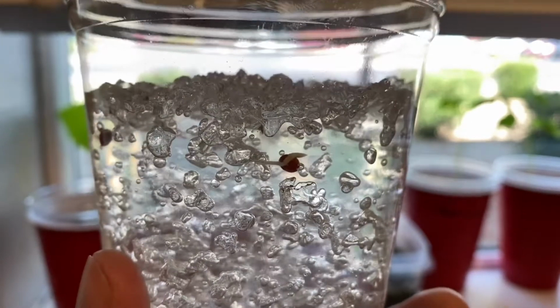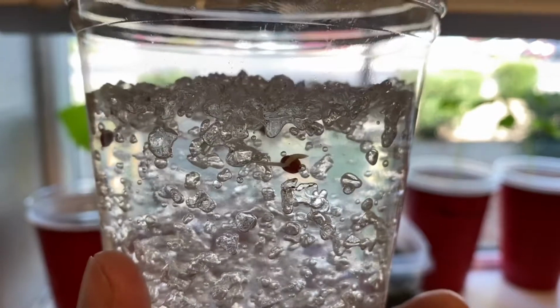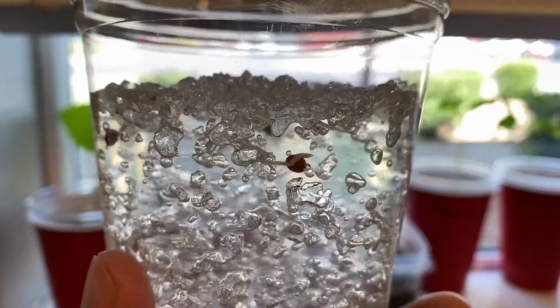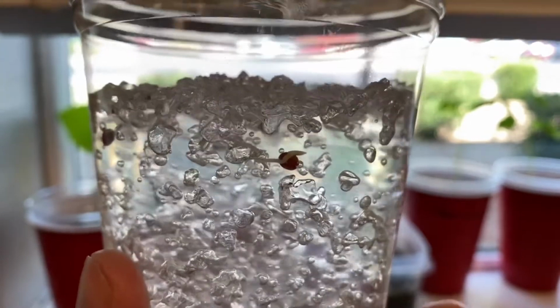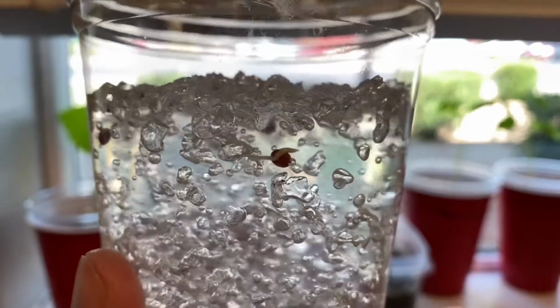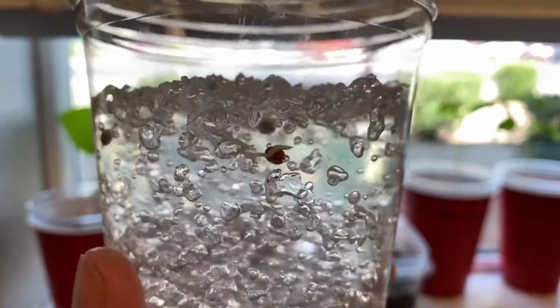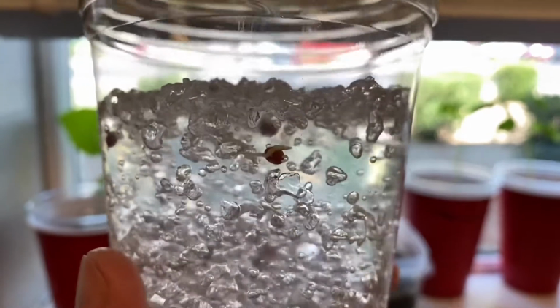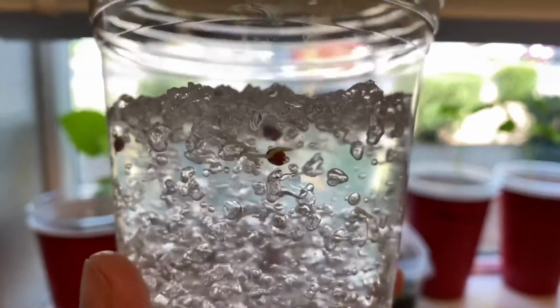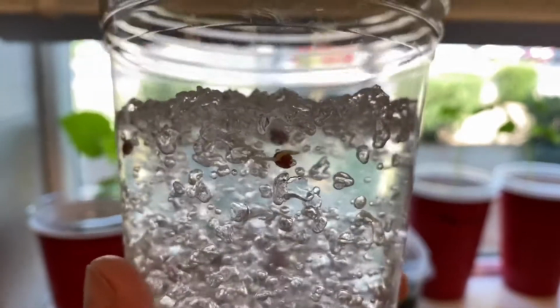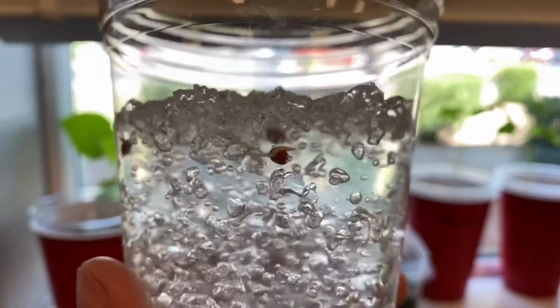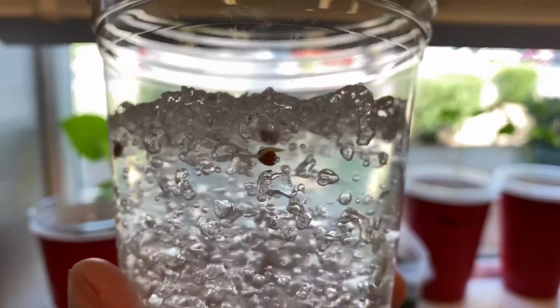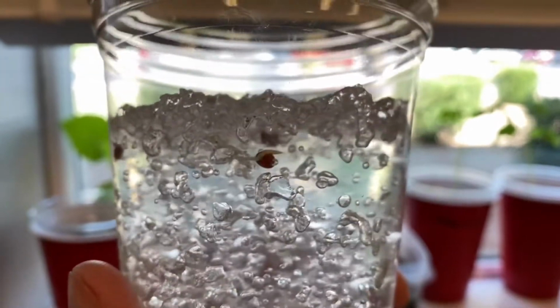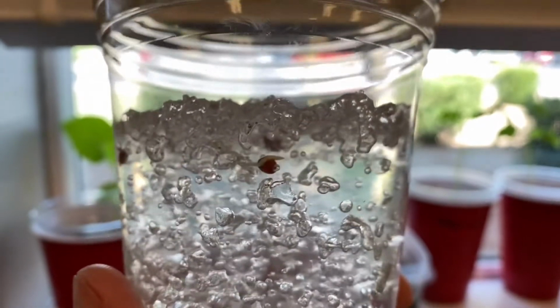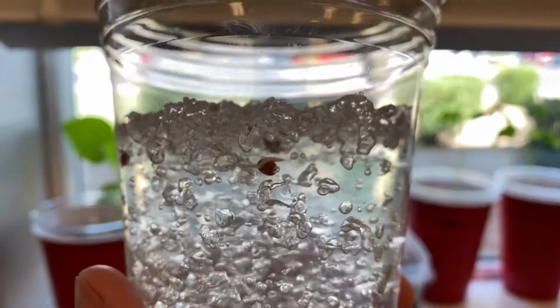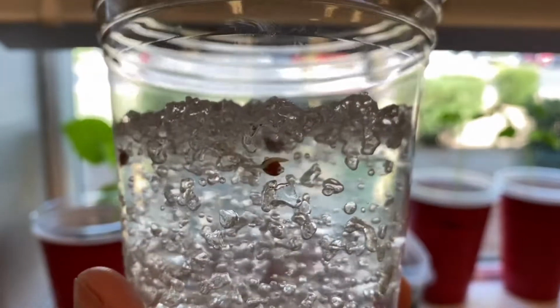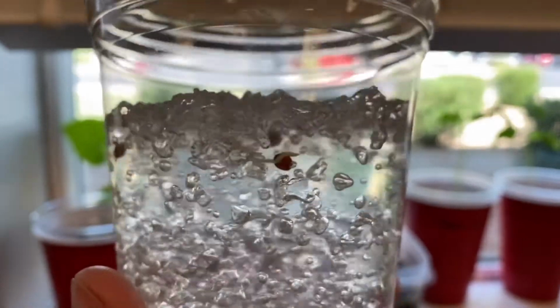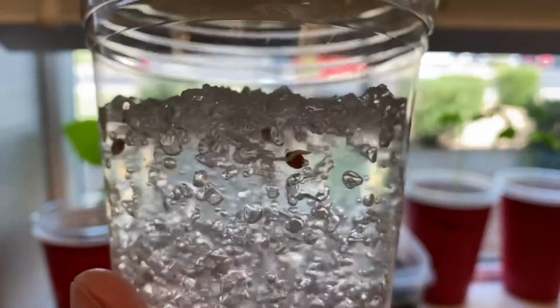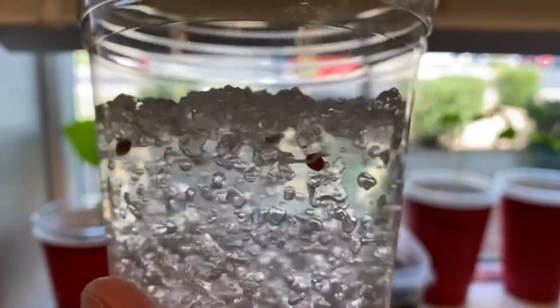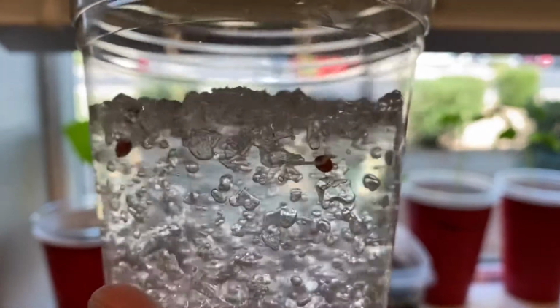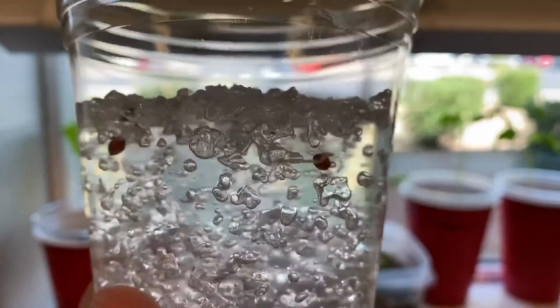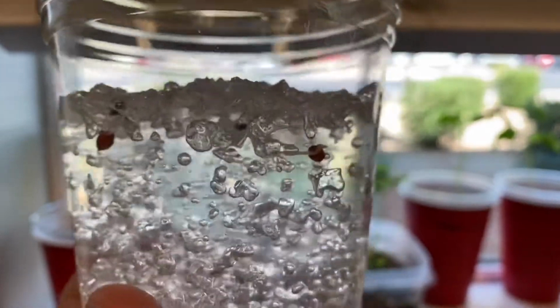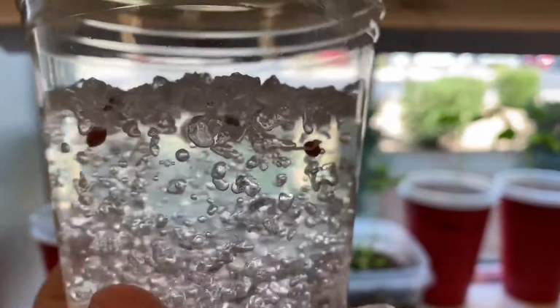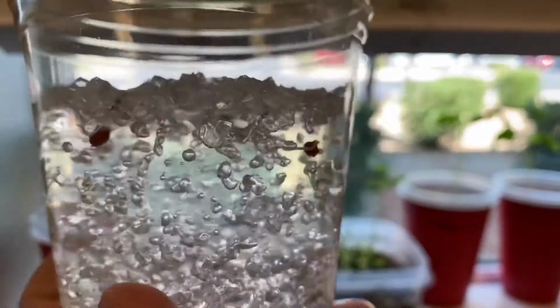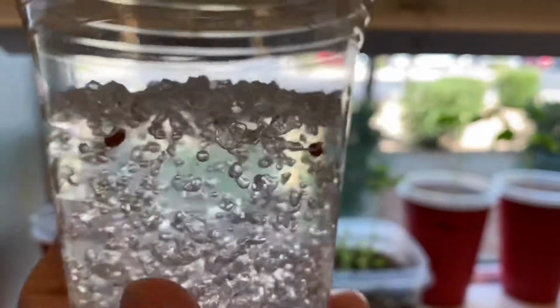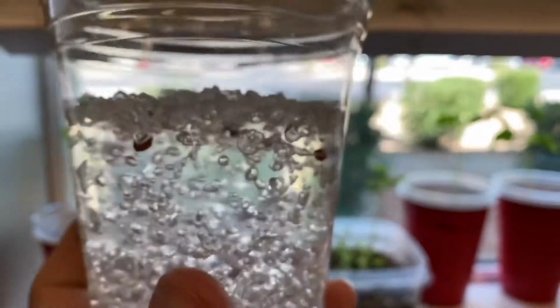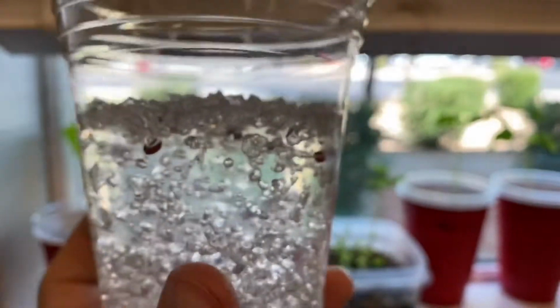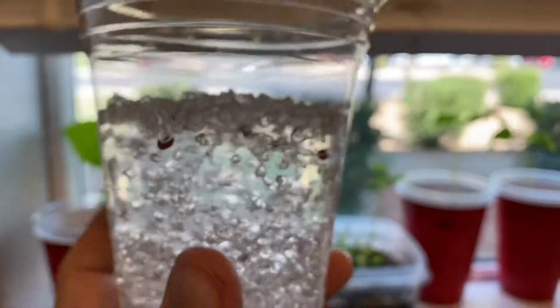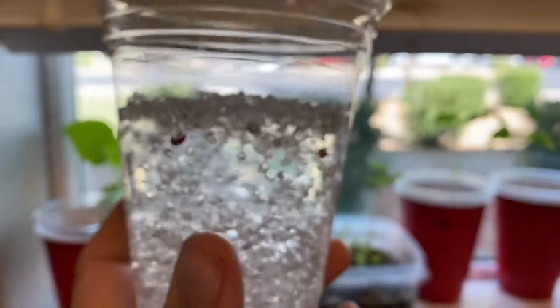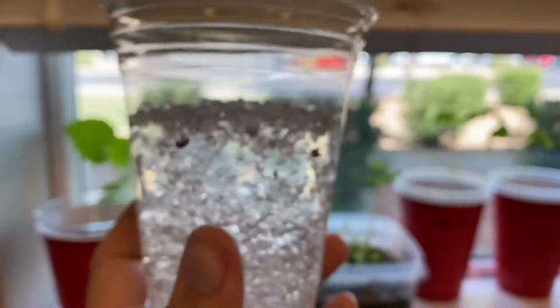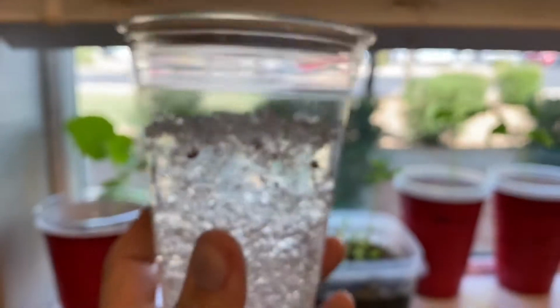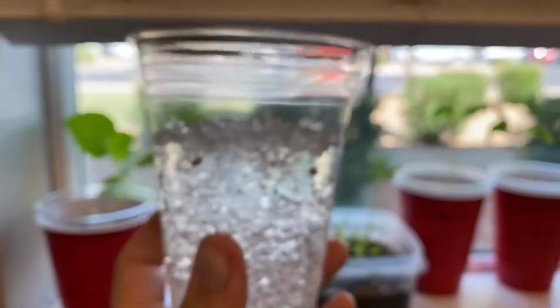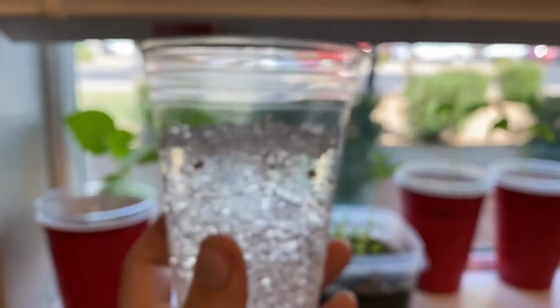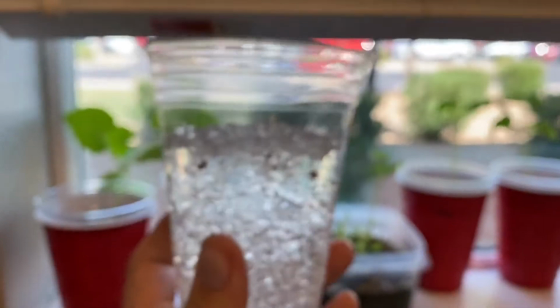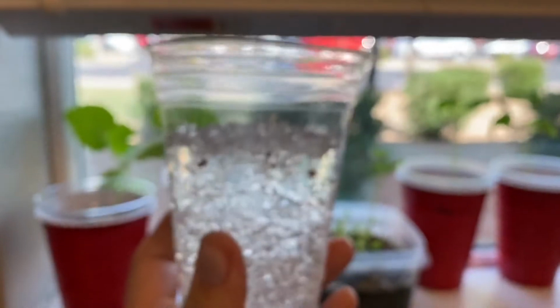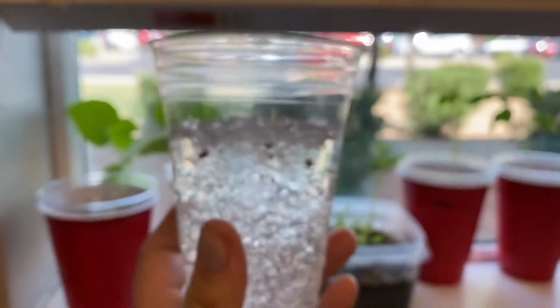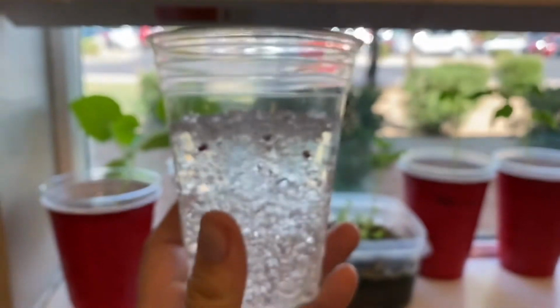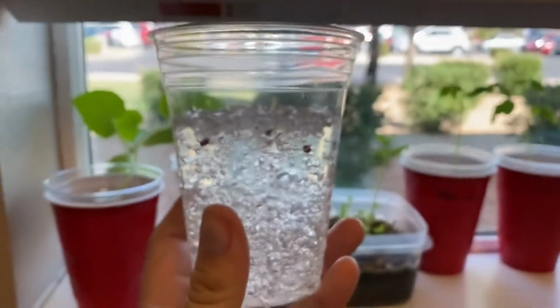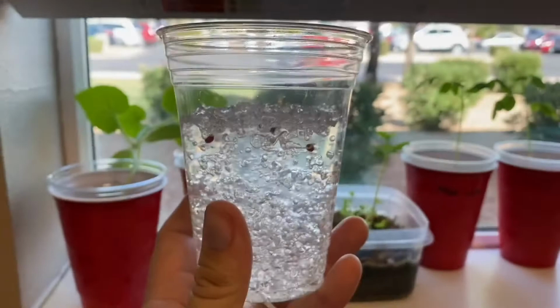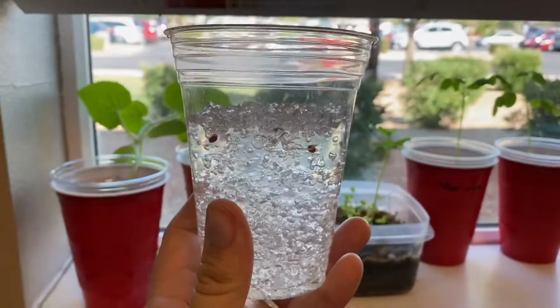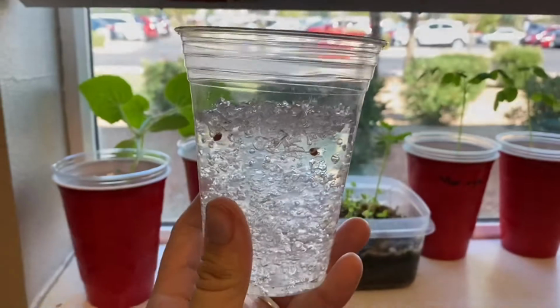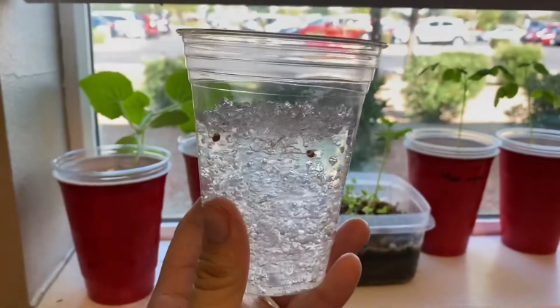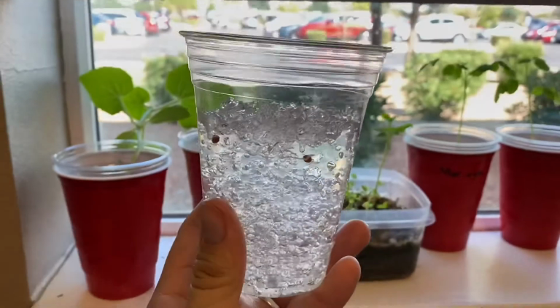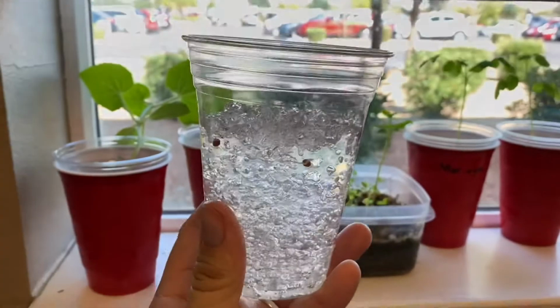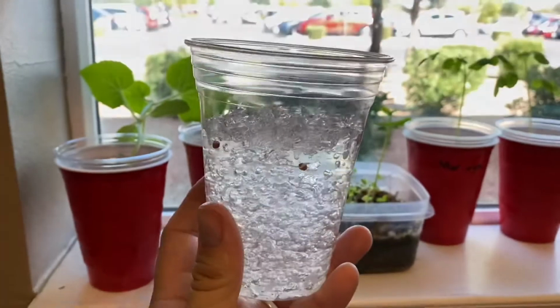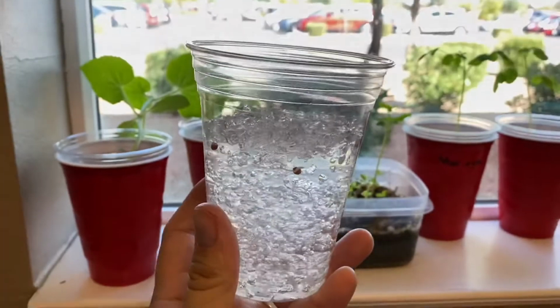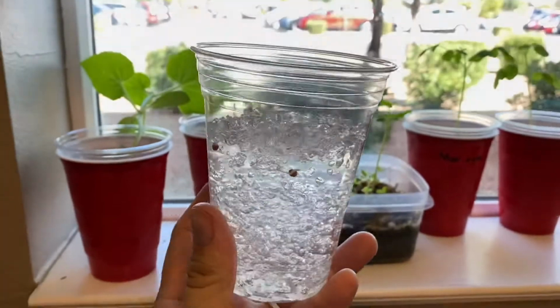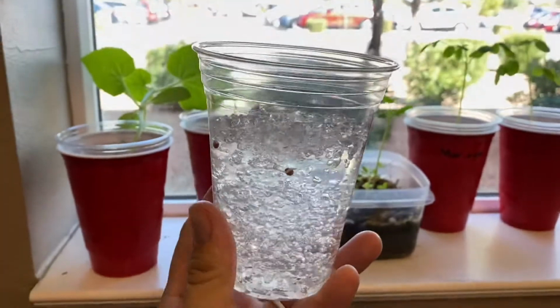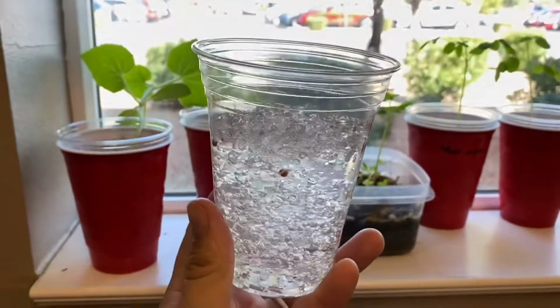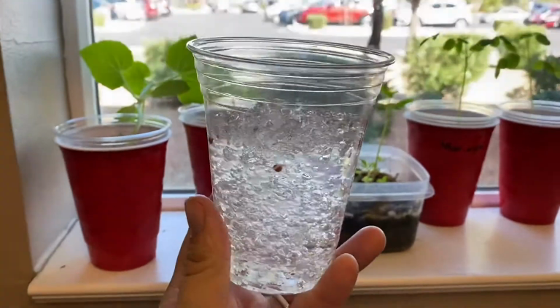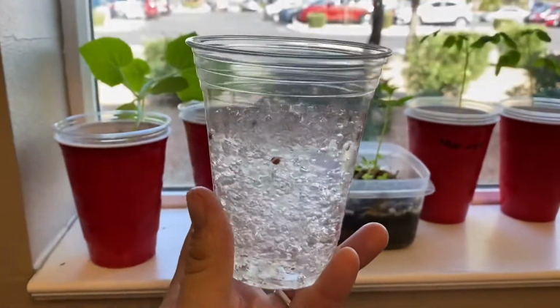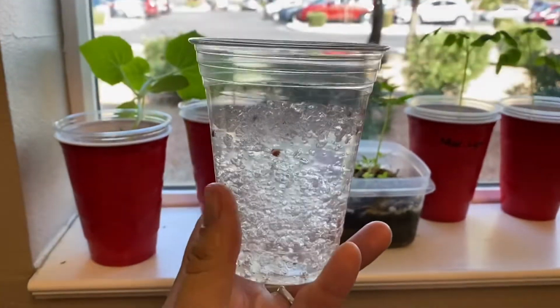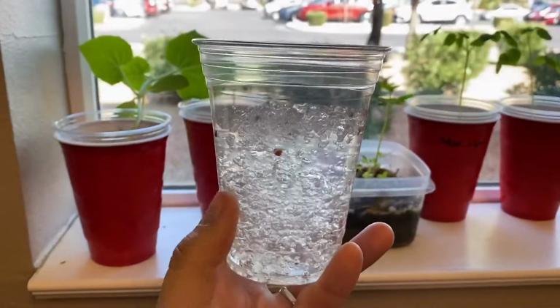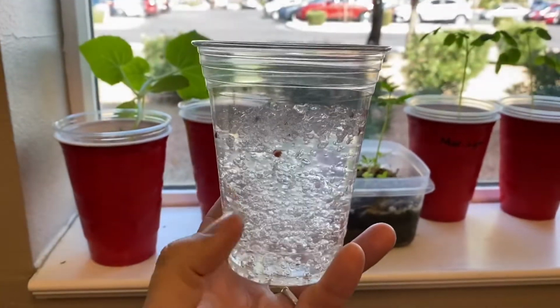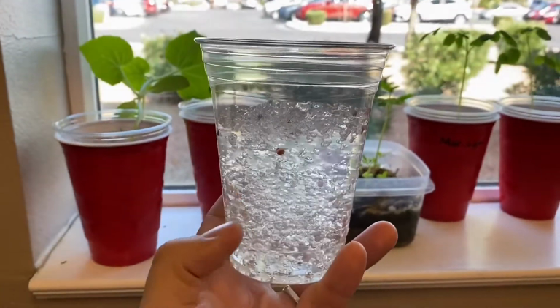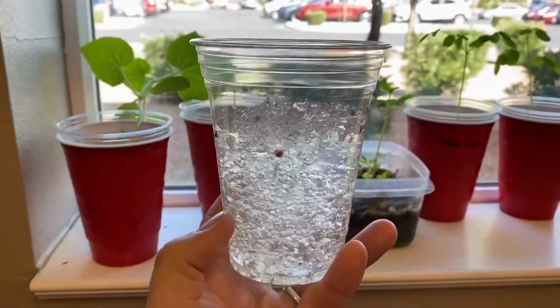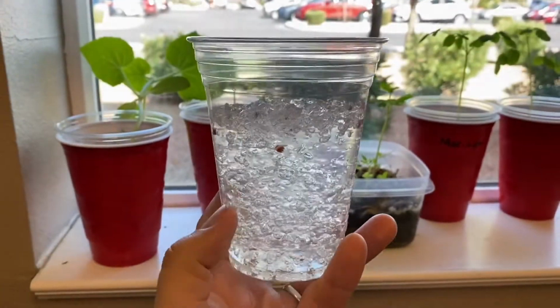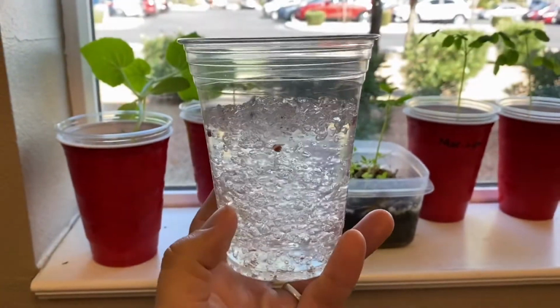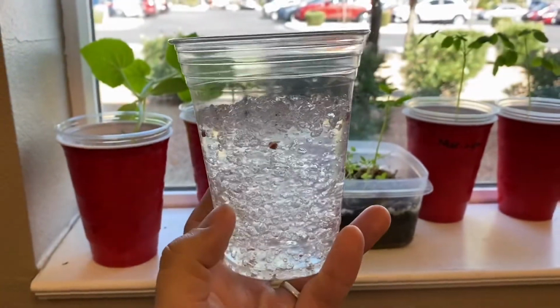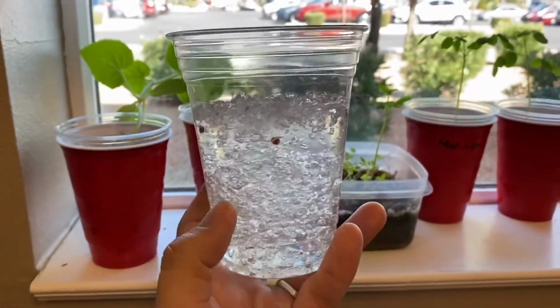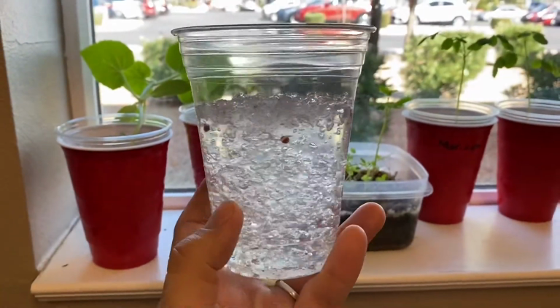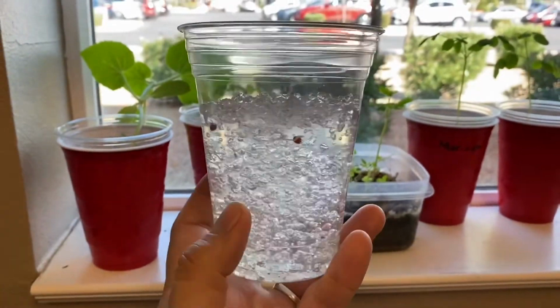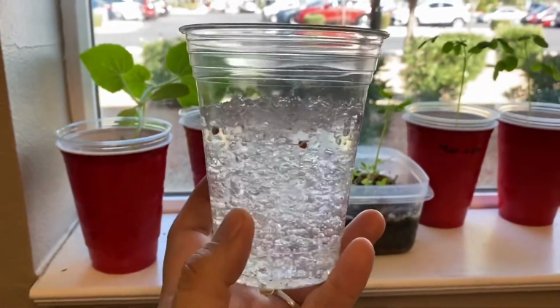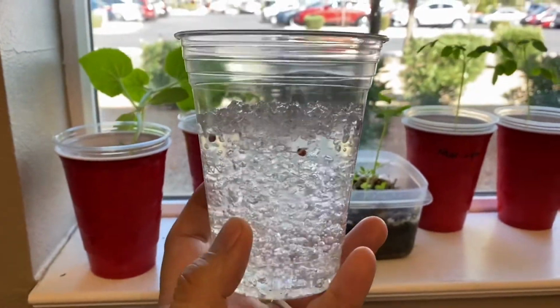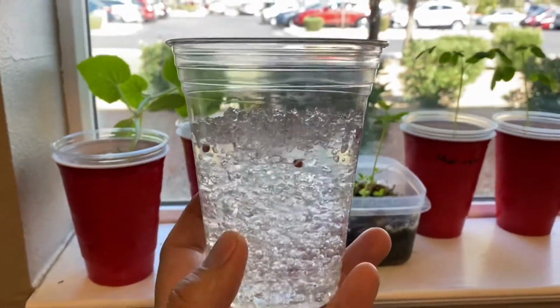So it's a pretty straightforward process. Thanks for watching. Don't make your seeds compete with the water crystals for water.